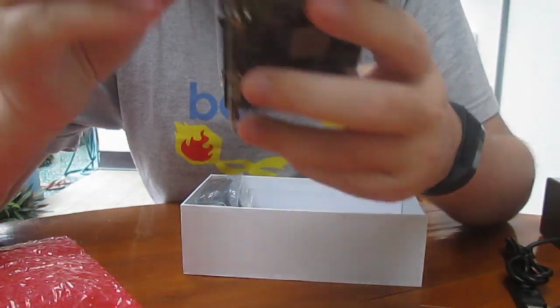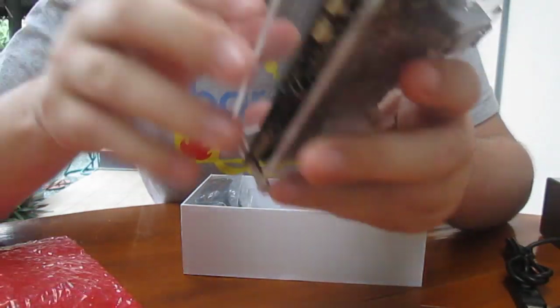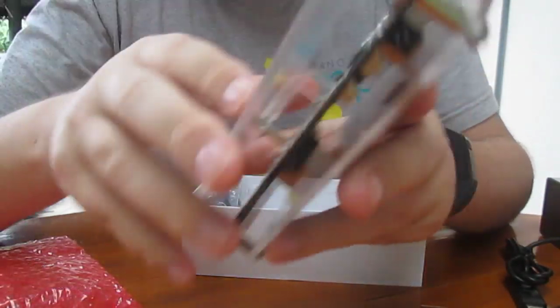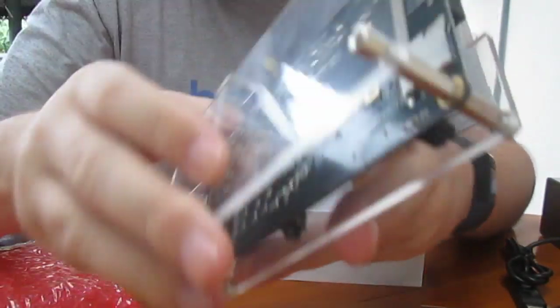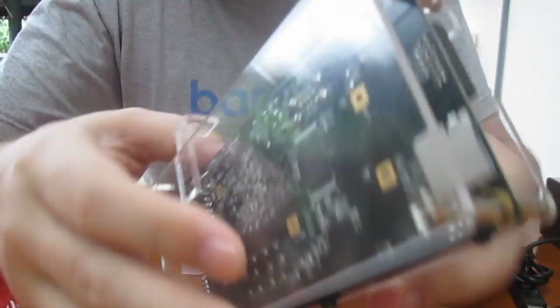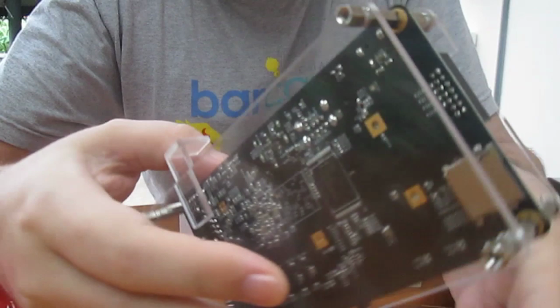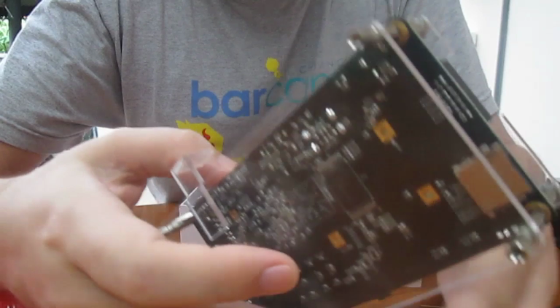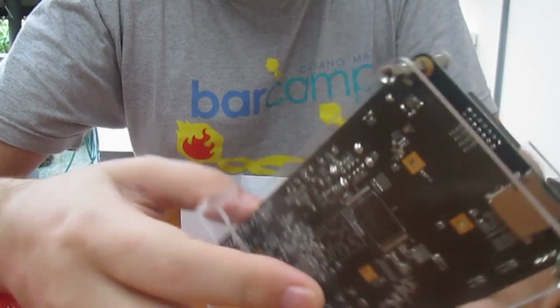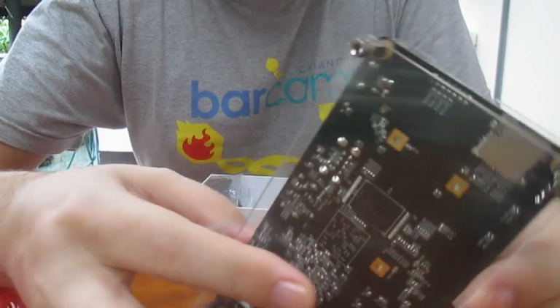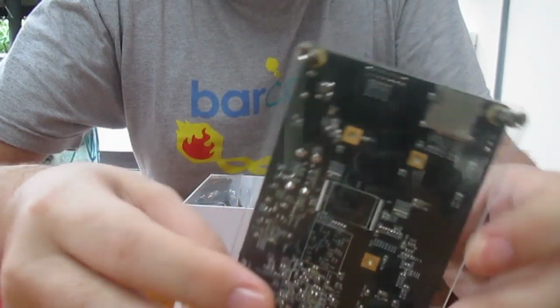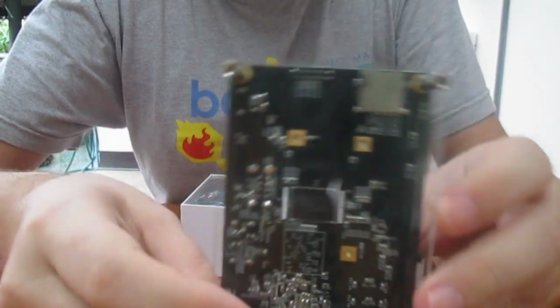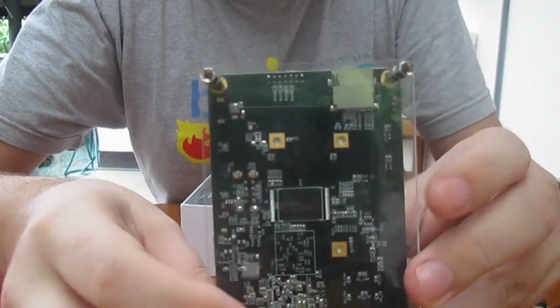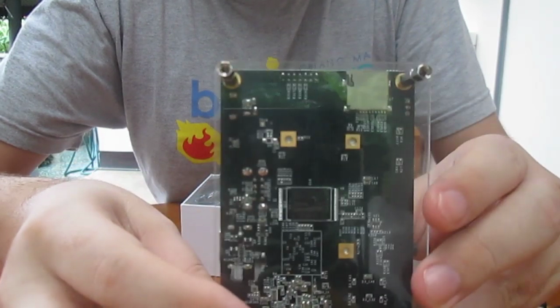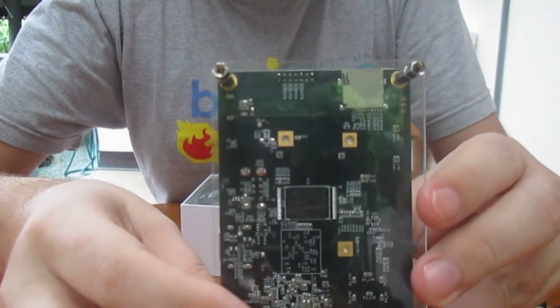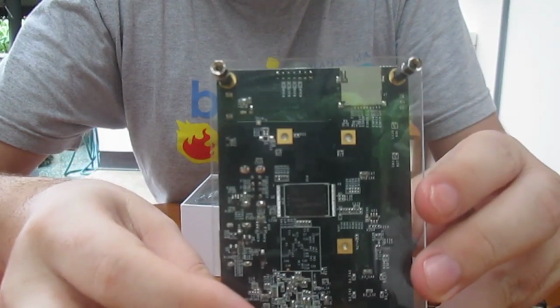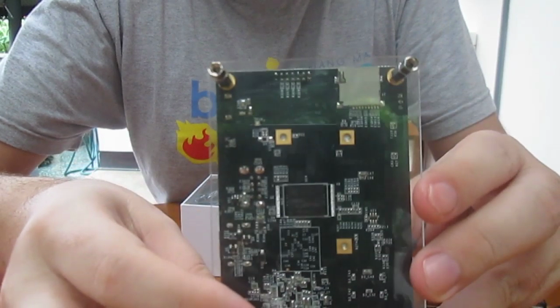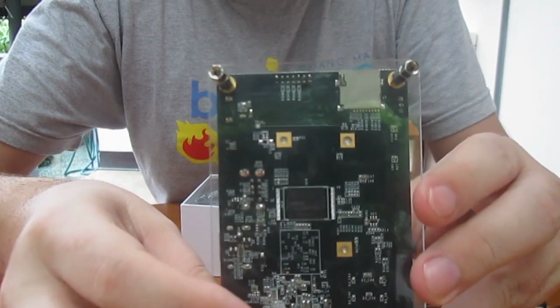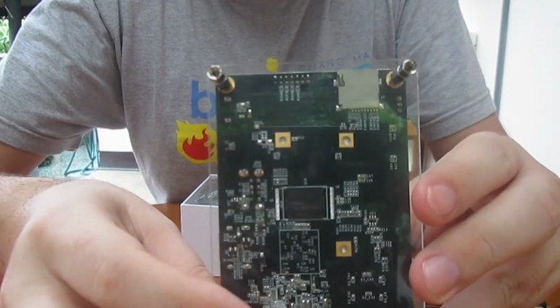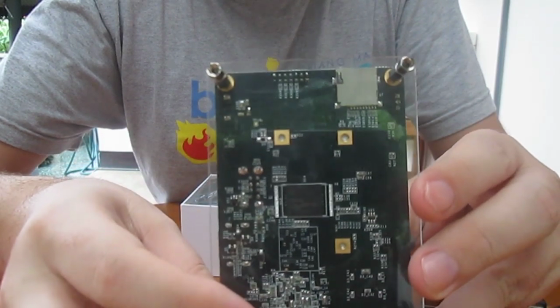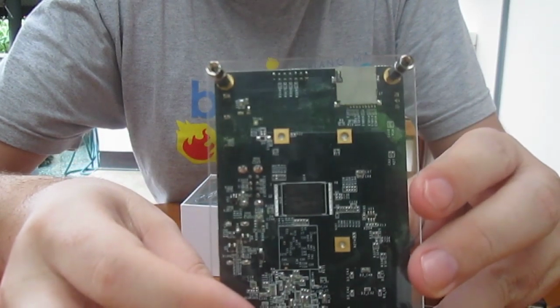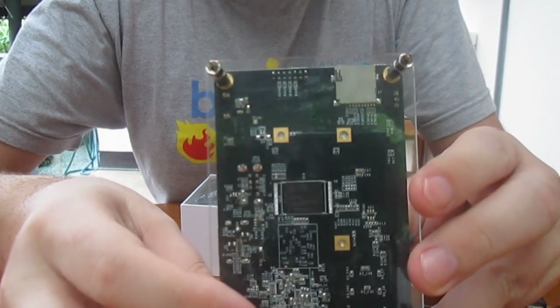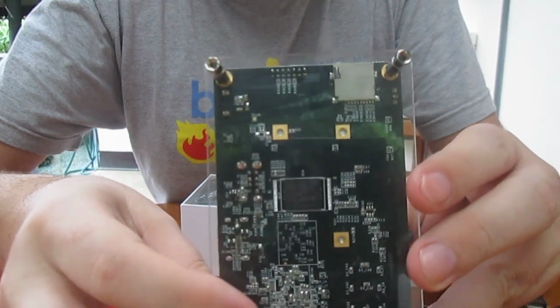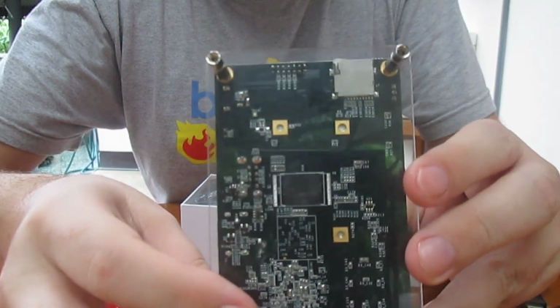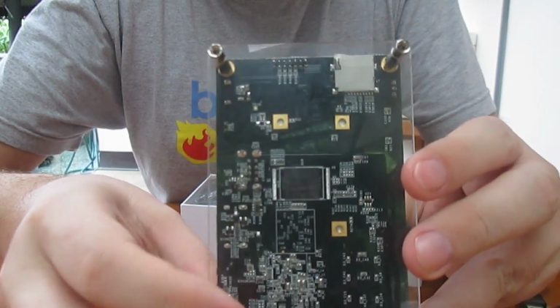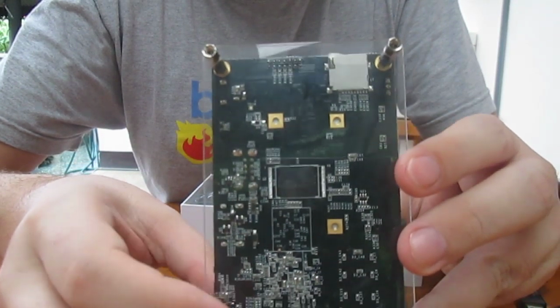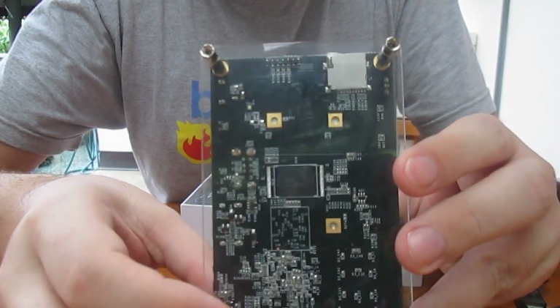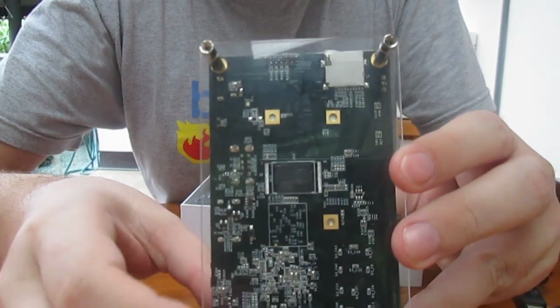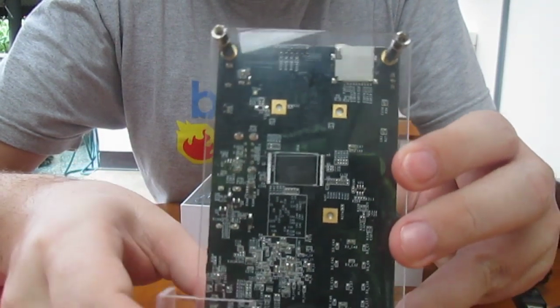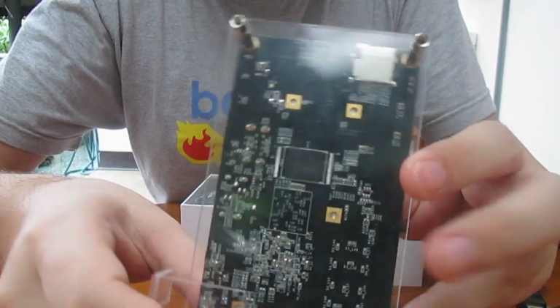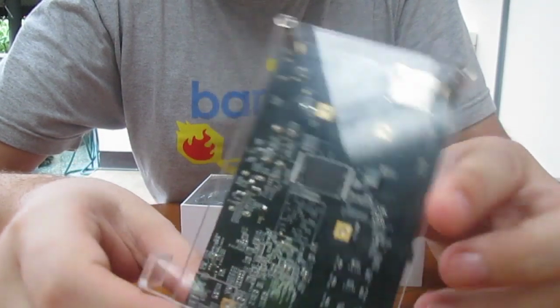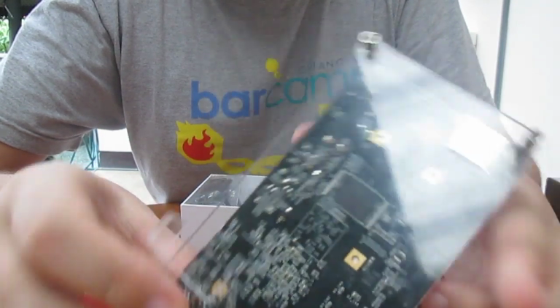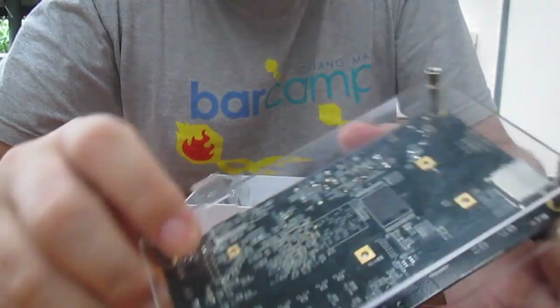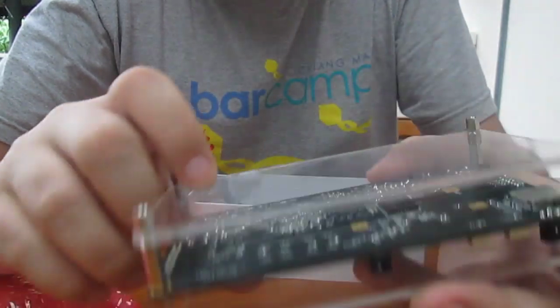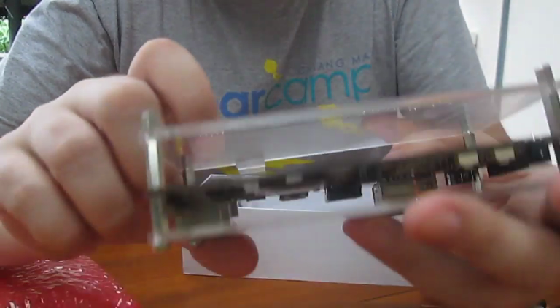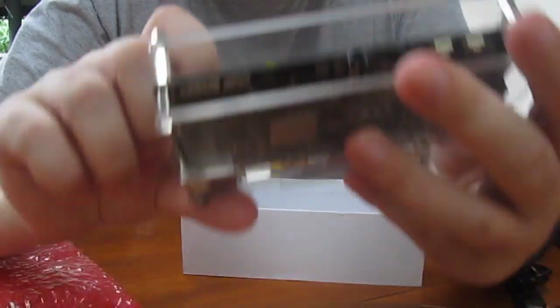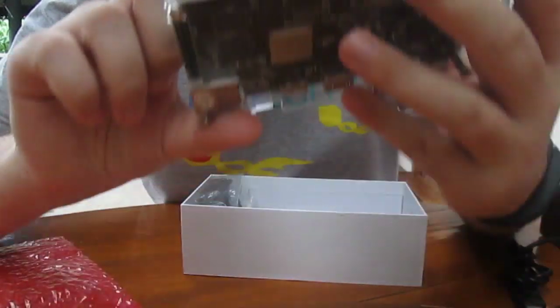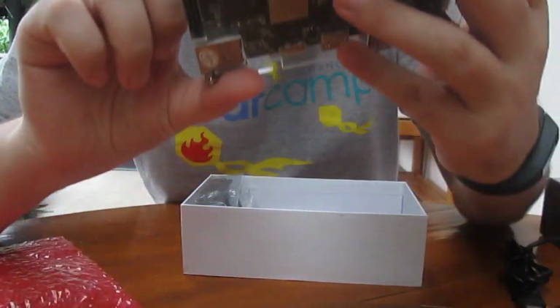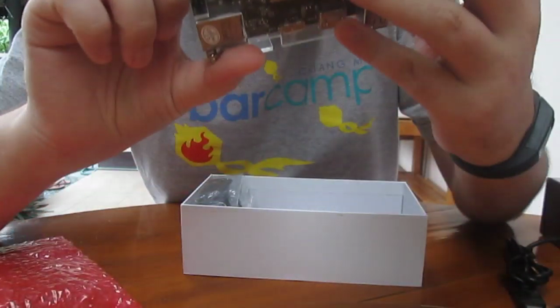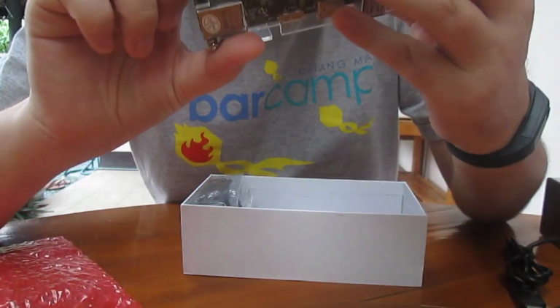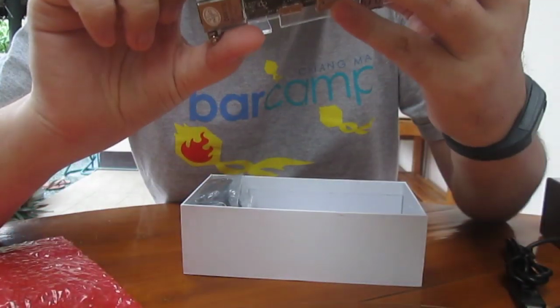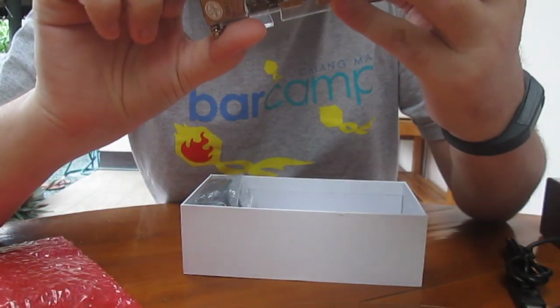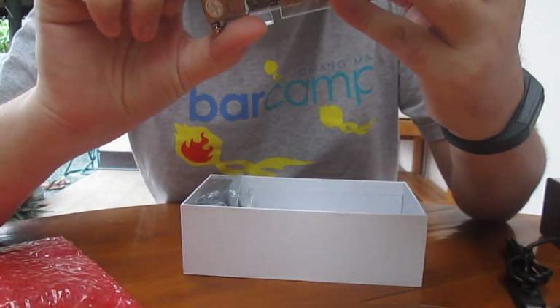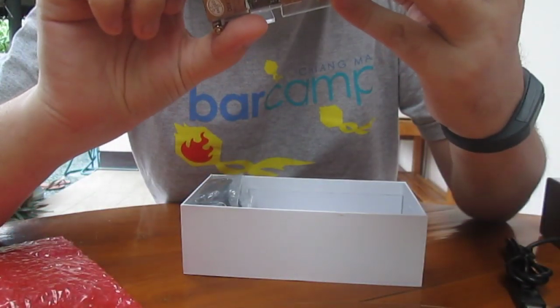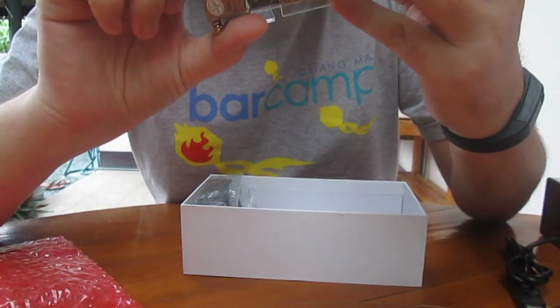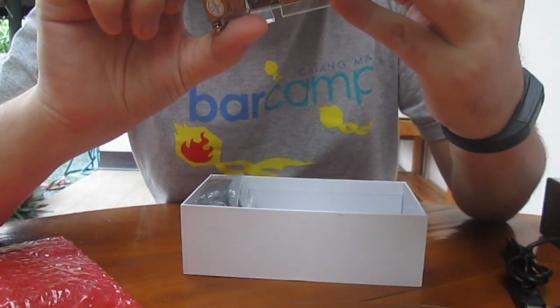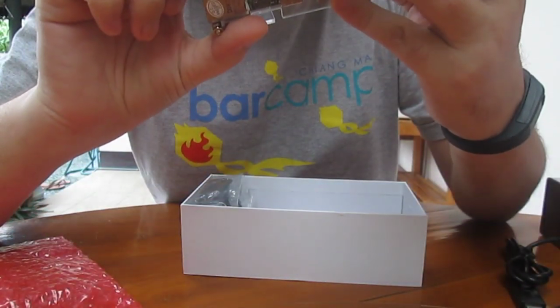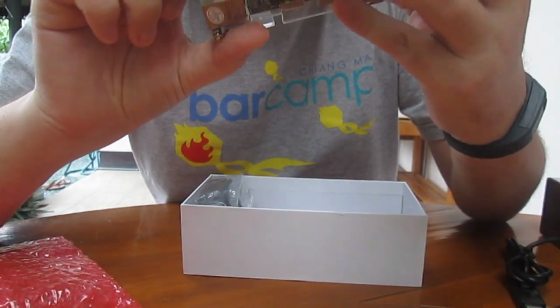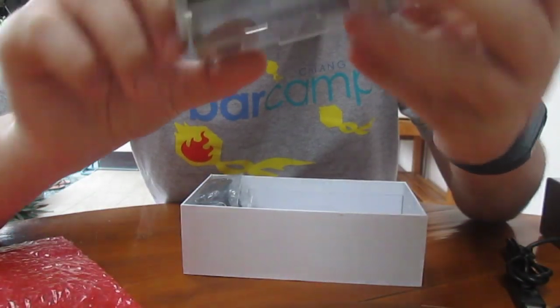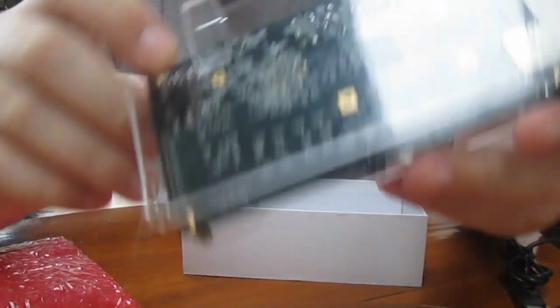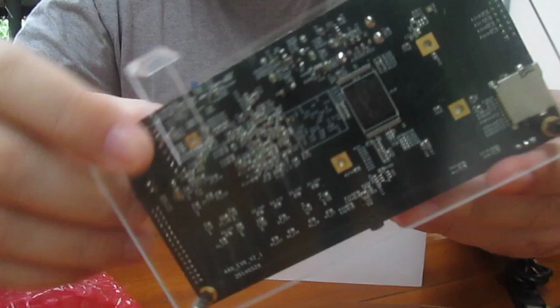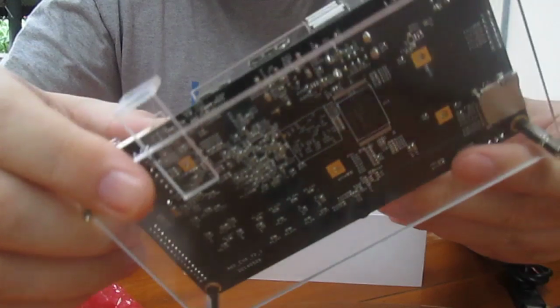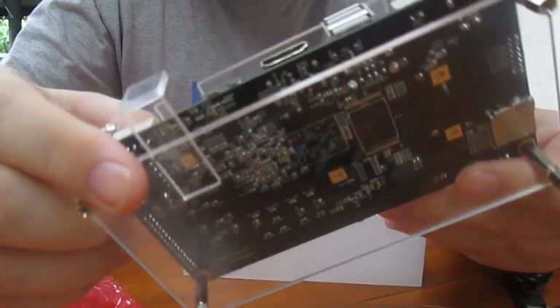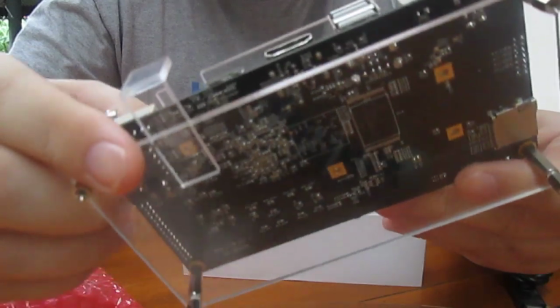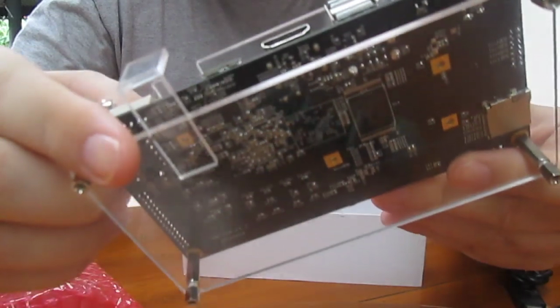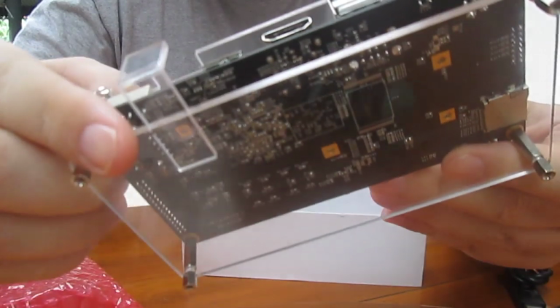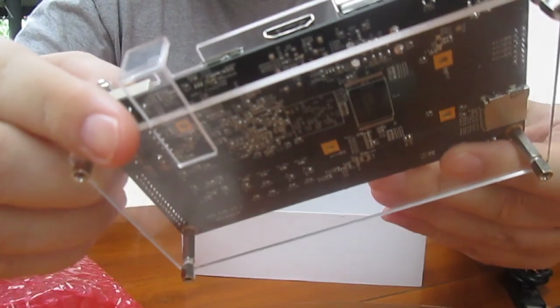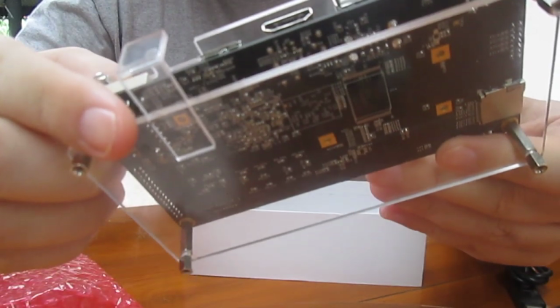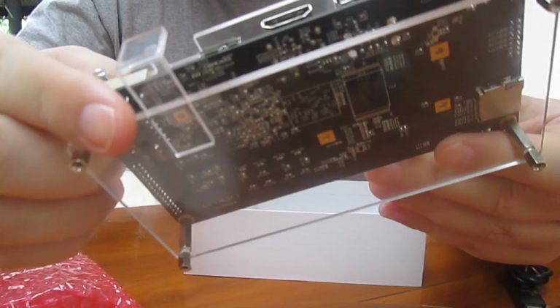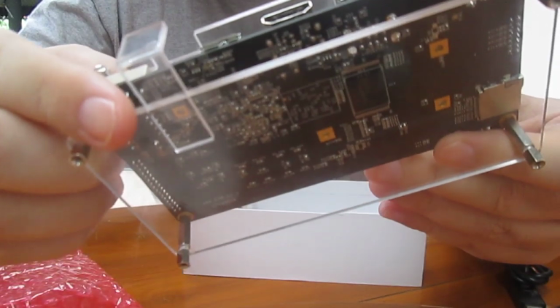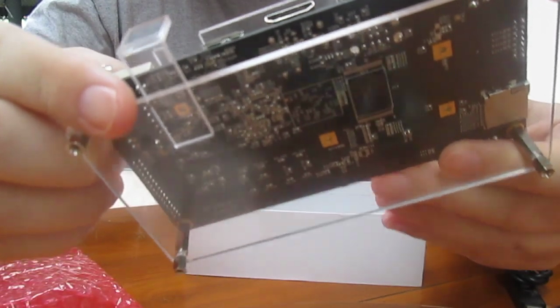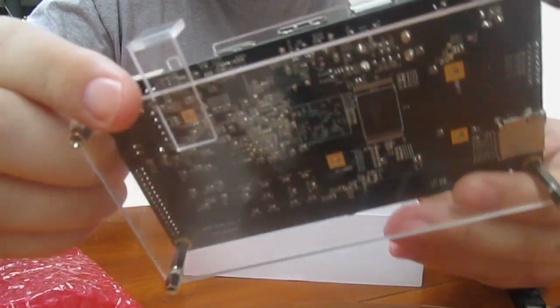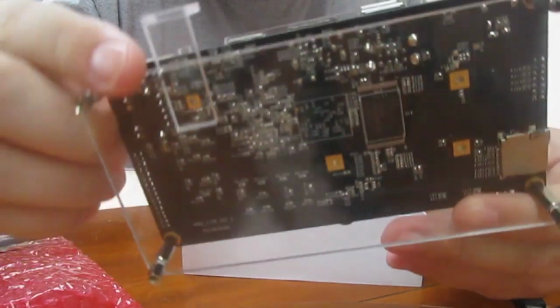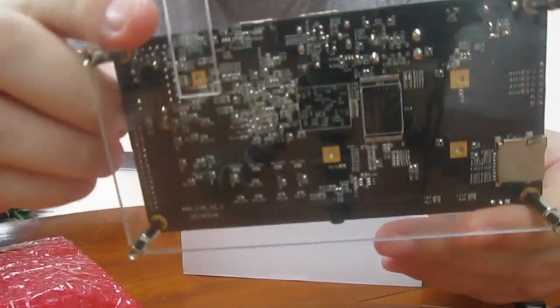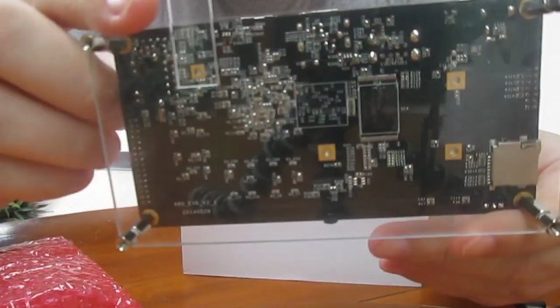And at the back, you've got the SD card — micro SD card — and the flash.